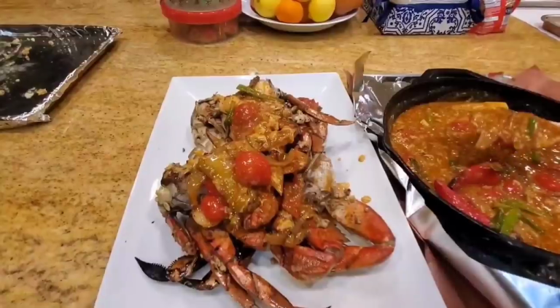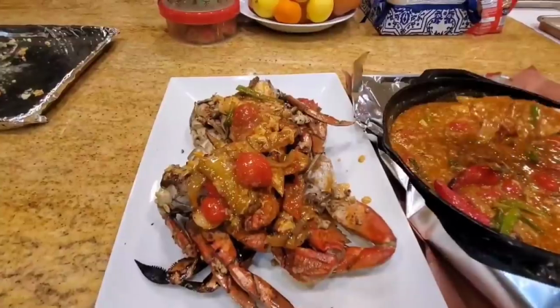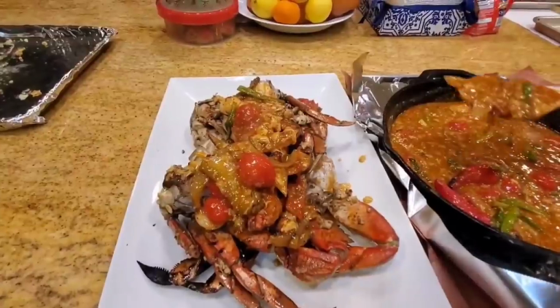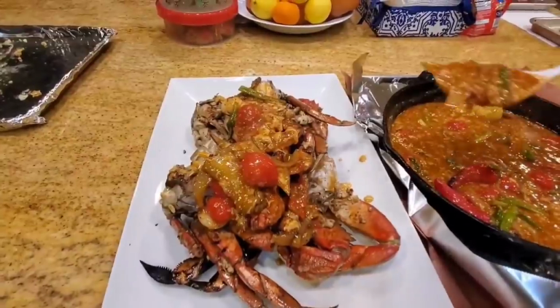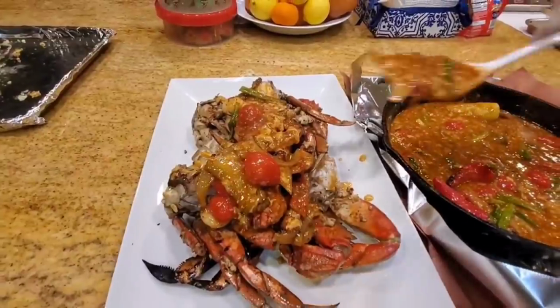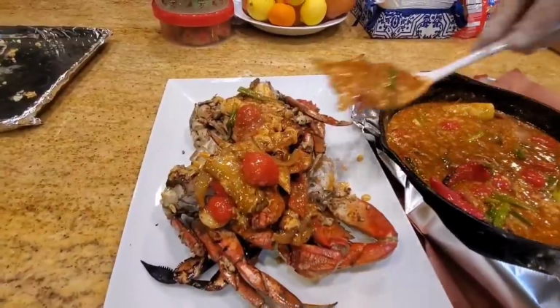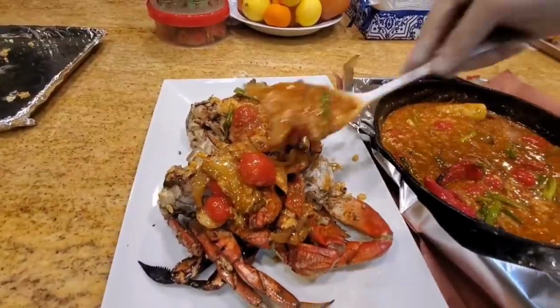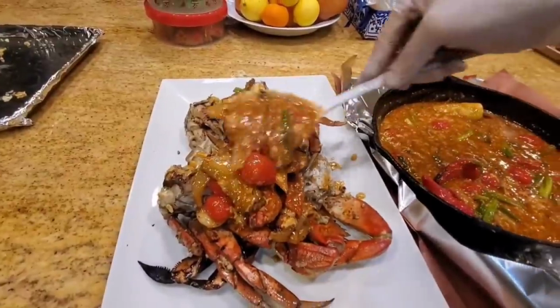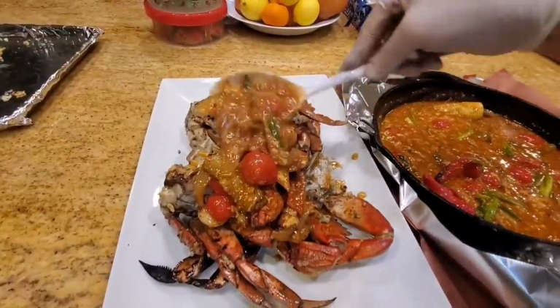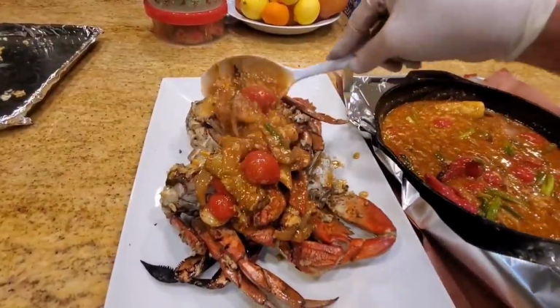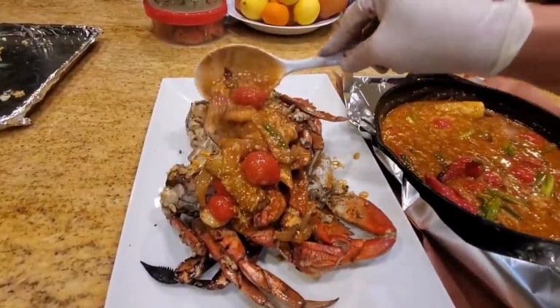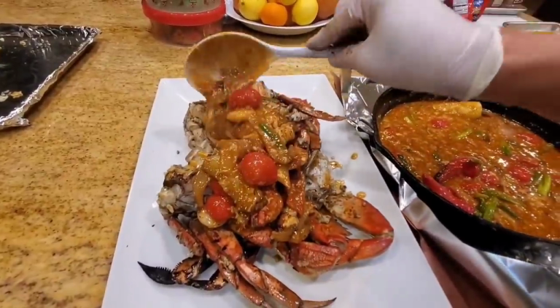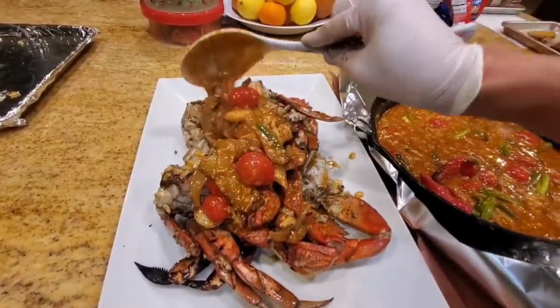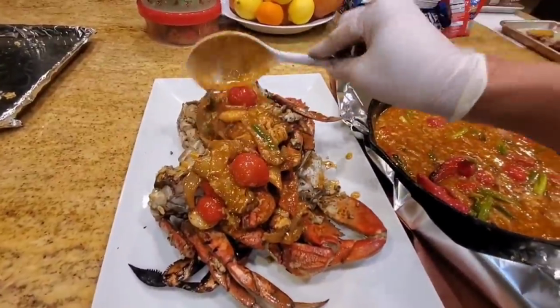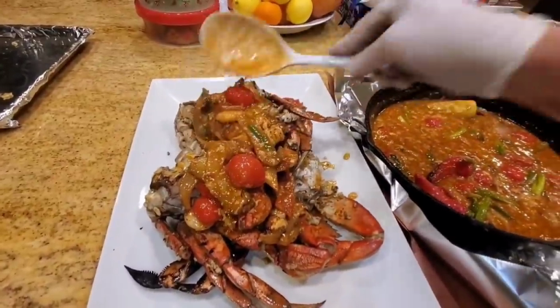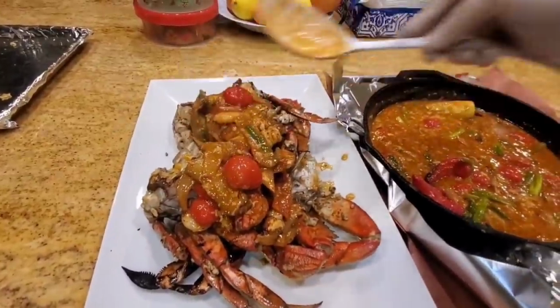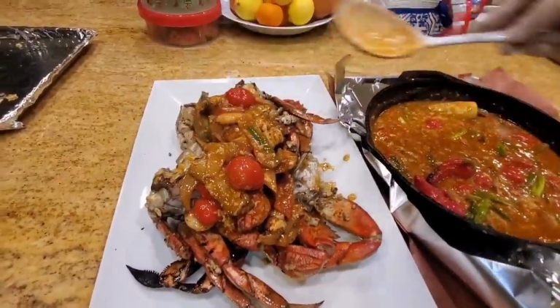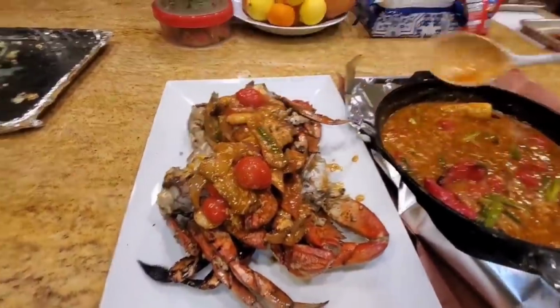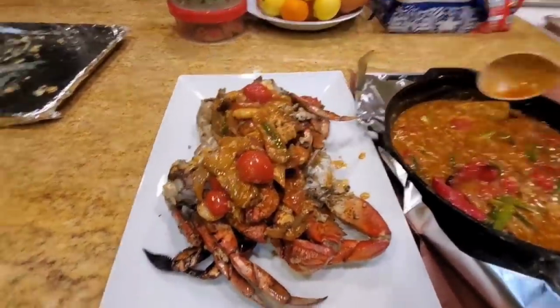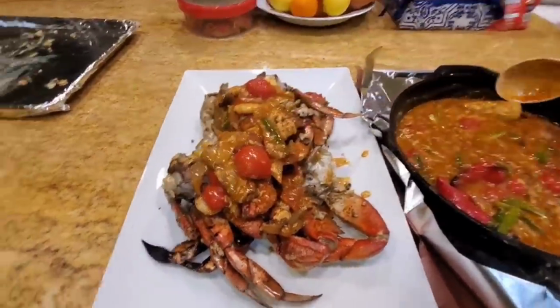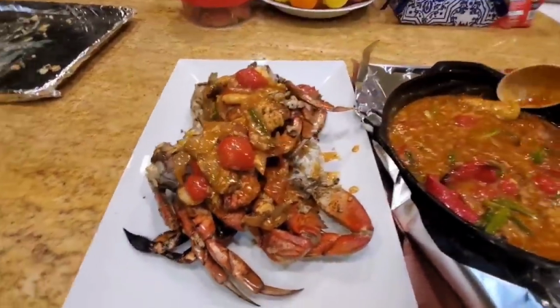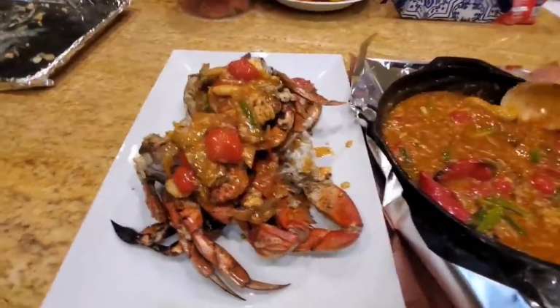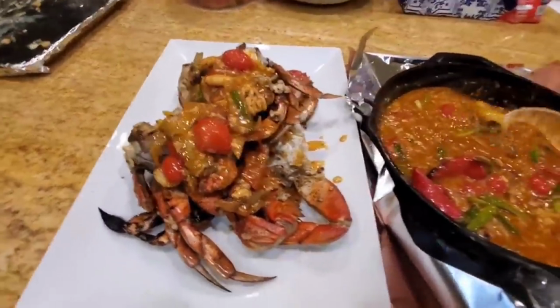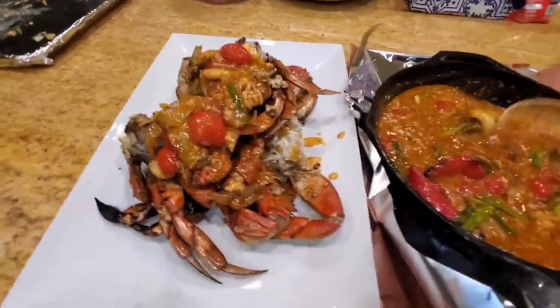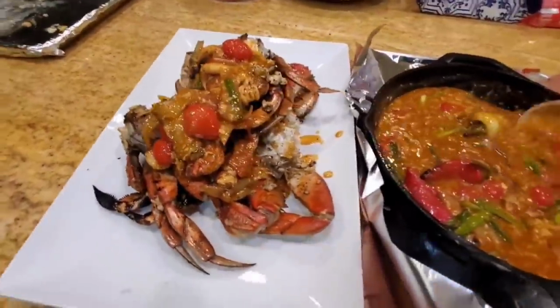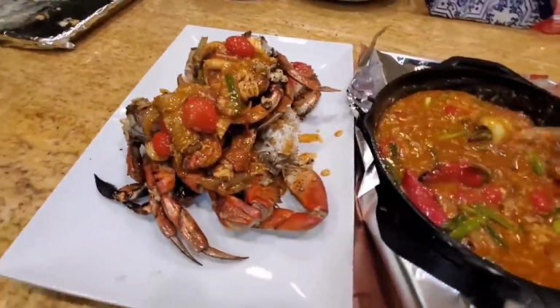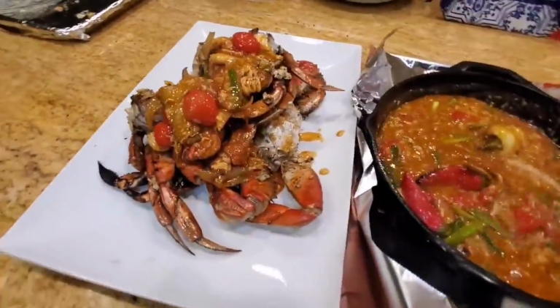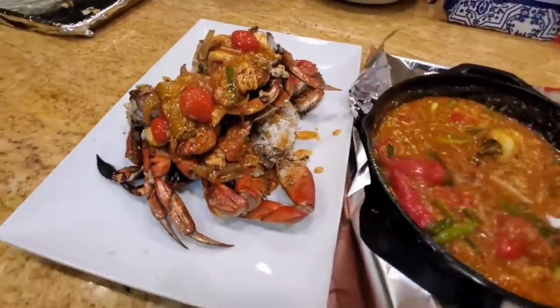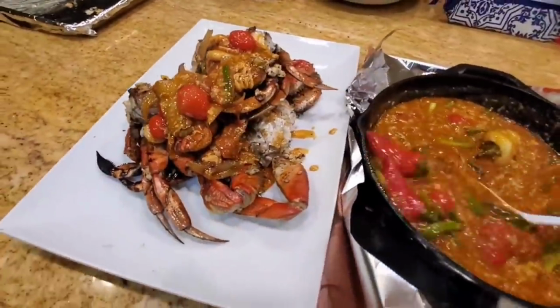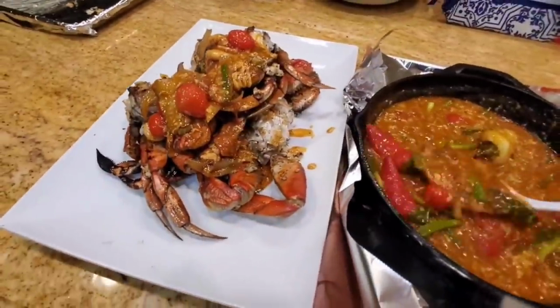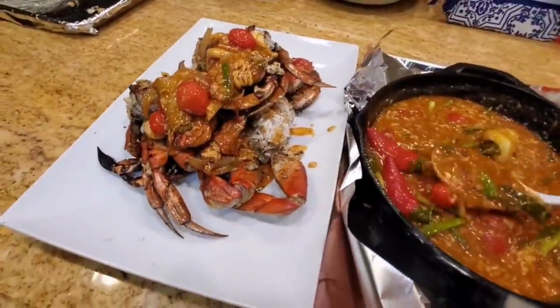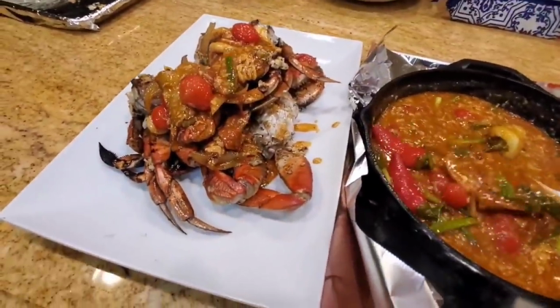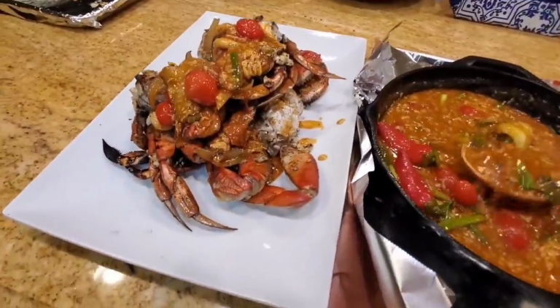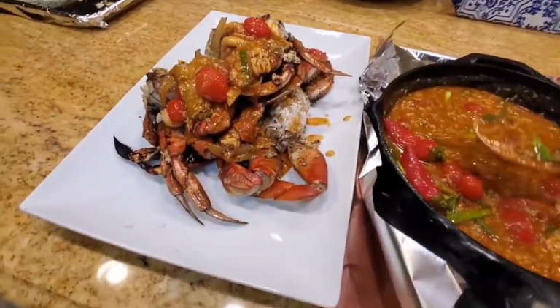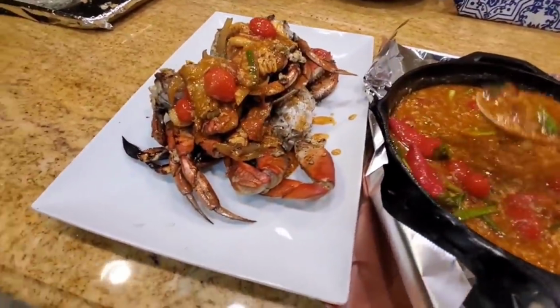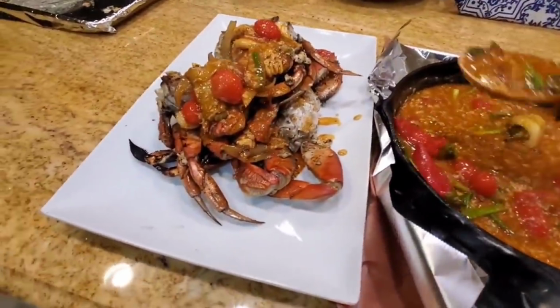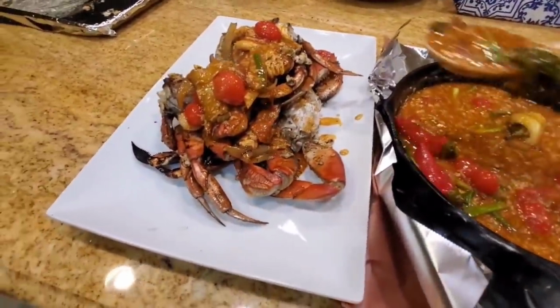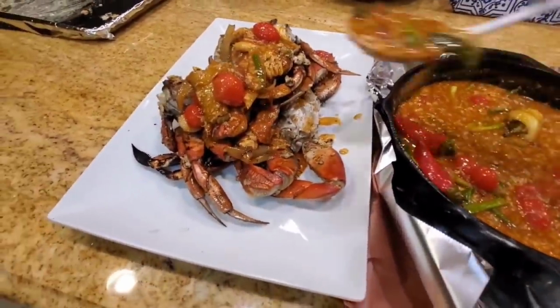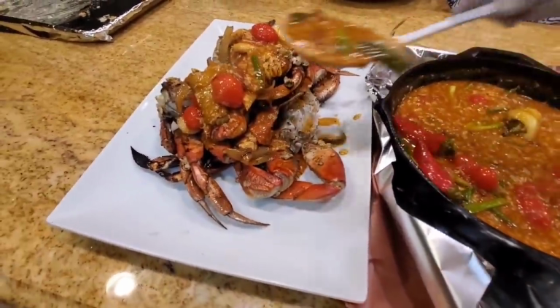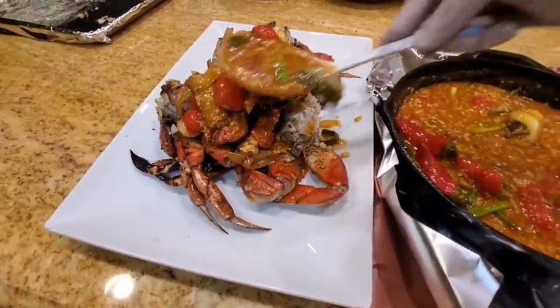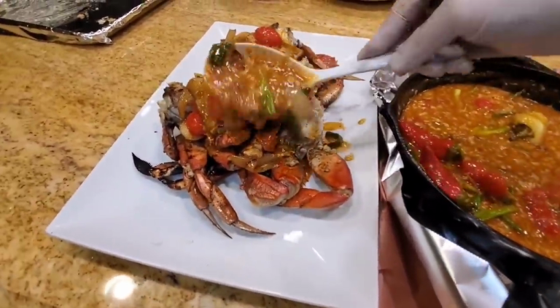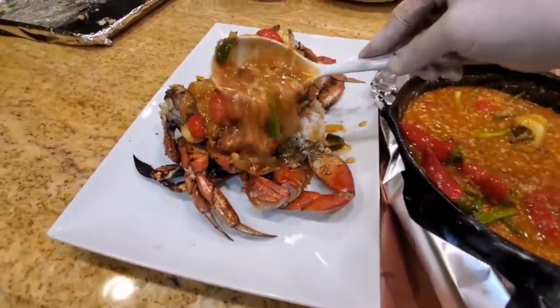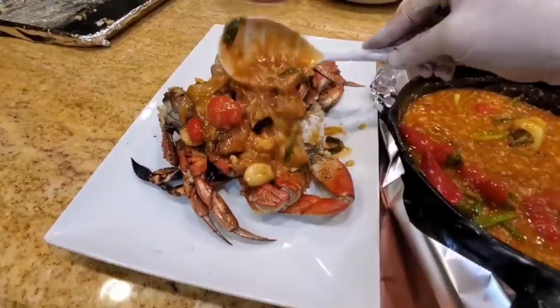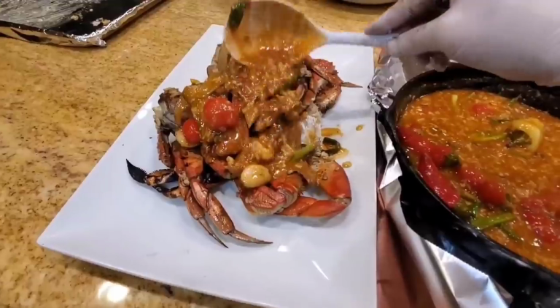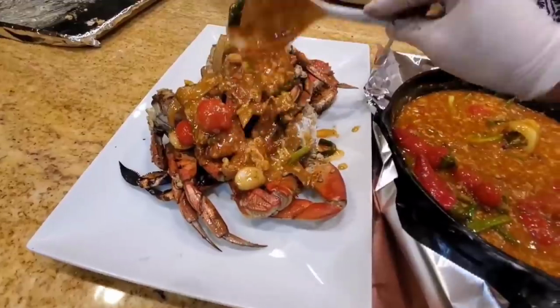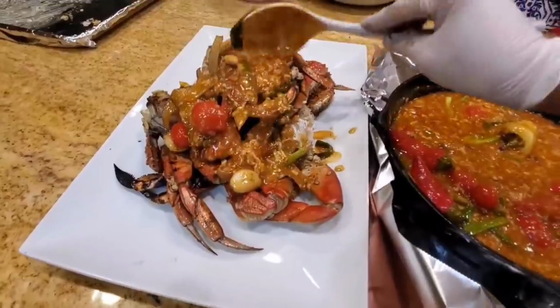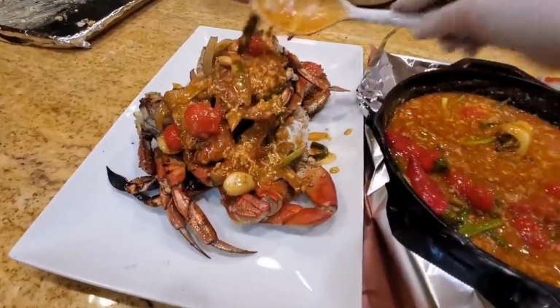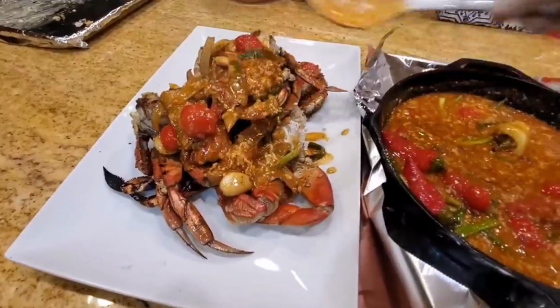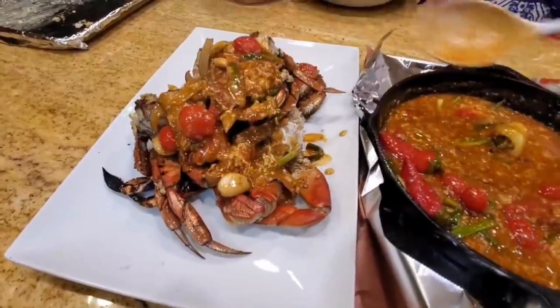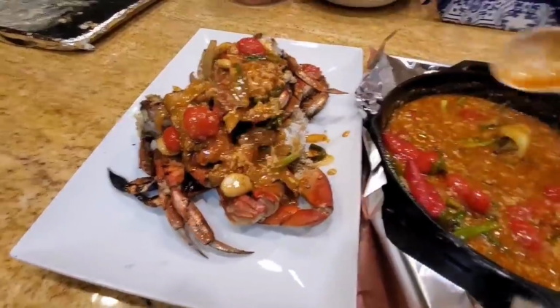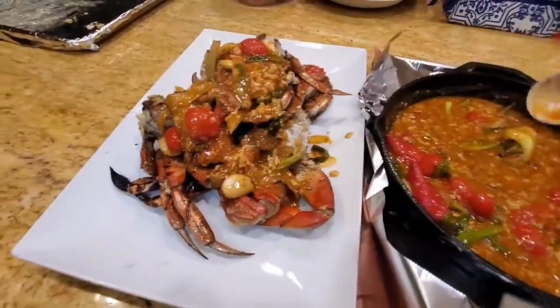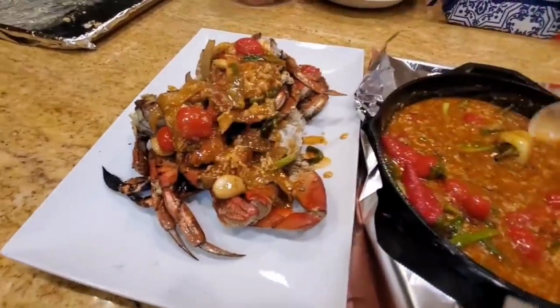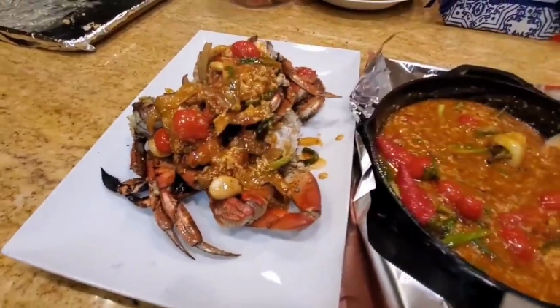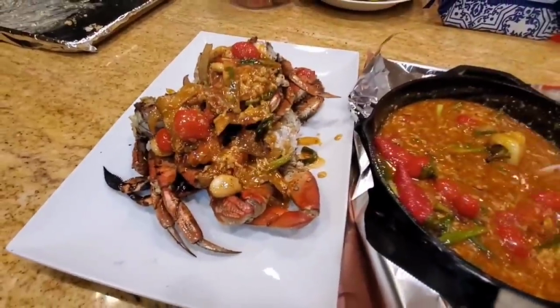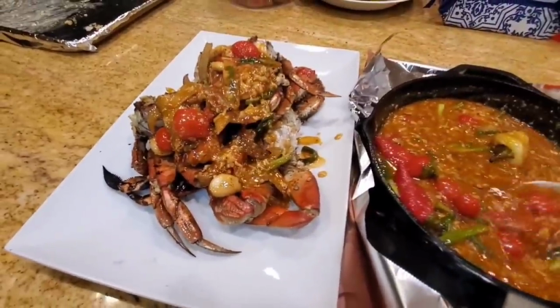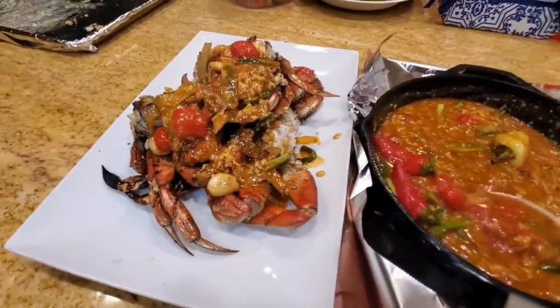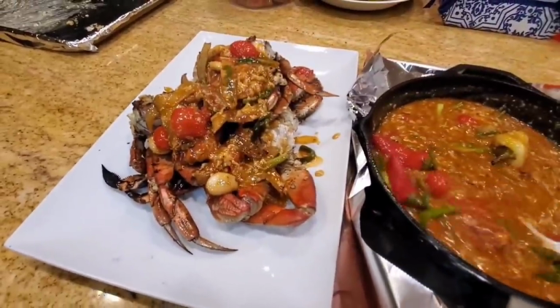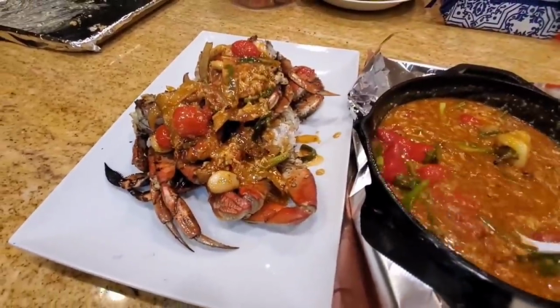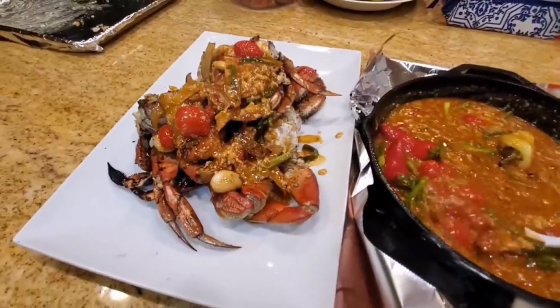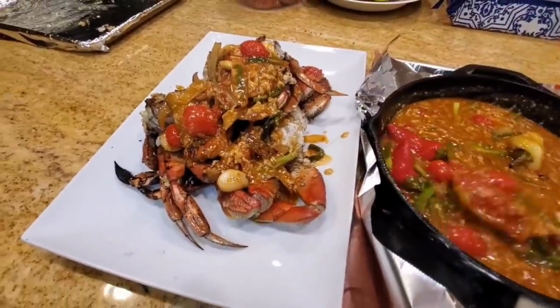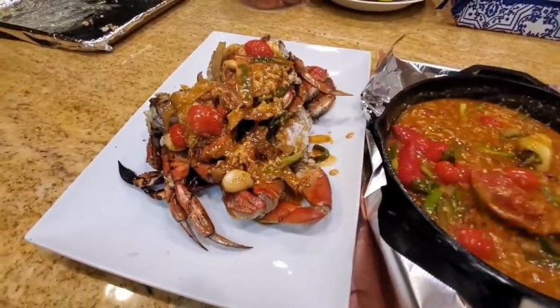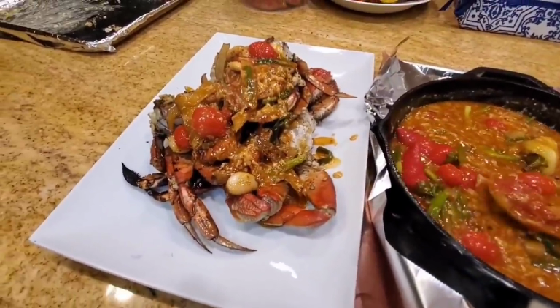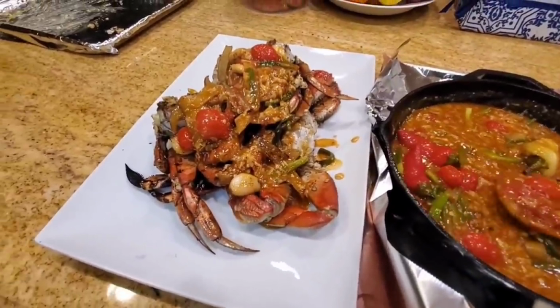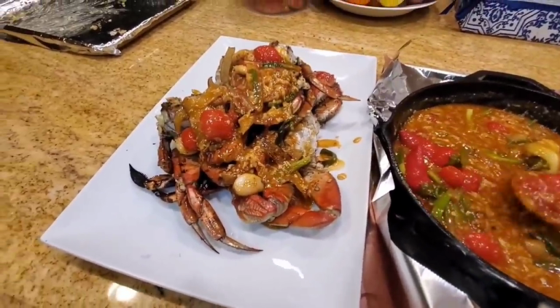Hey everybody, it's Harry from Slap Your Daddy BBQ, the YouTube channel that teaches you how to master BBQ so you can spread BBQ love.